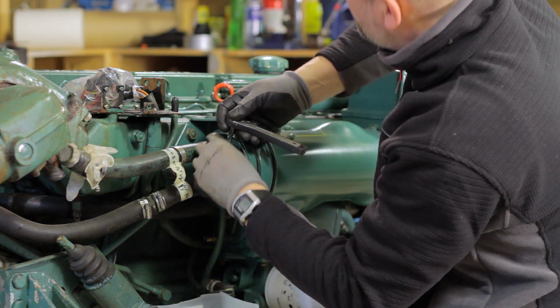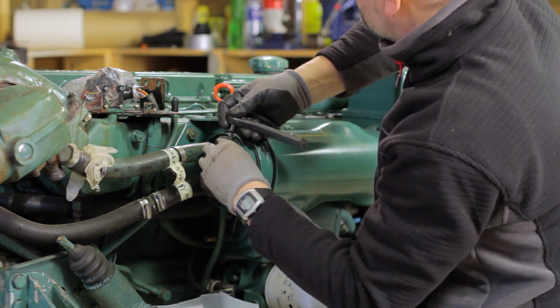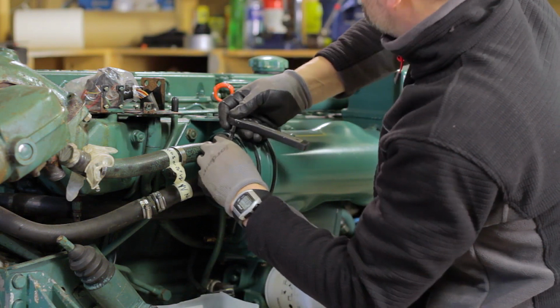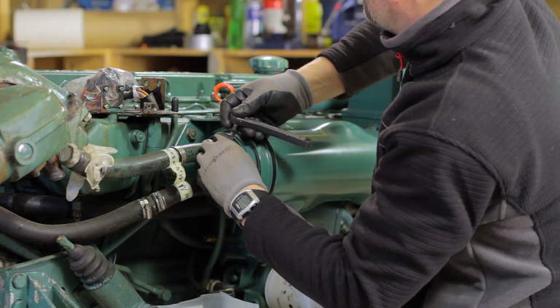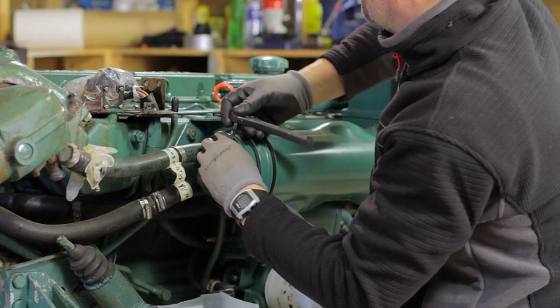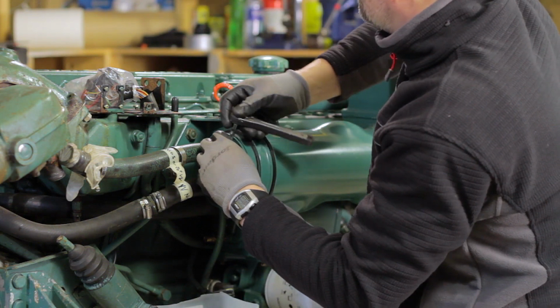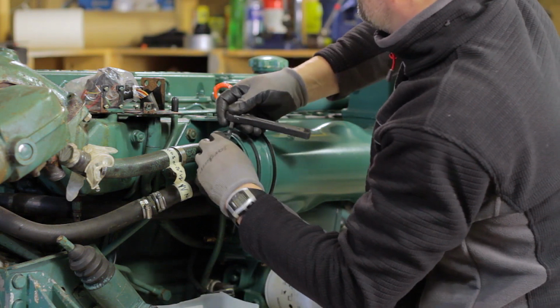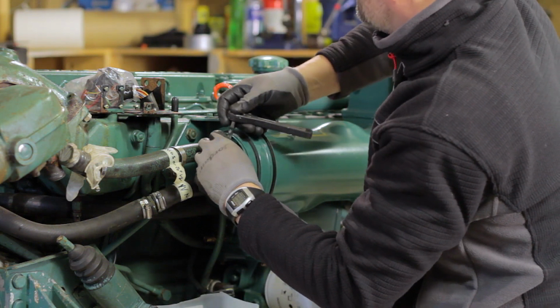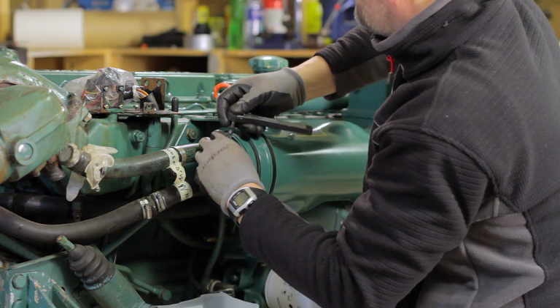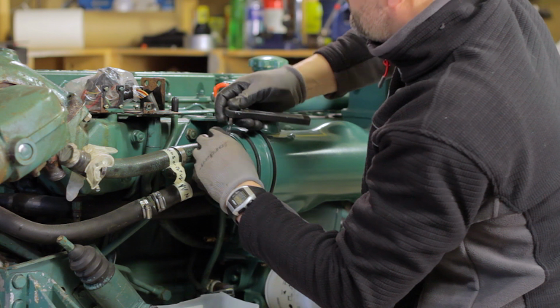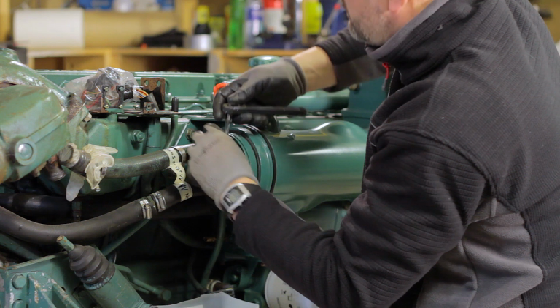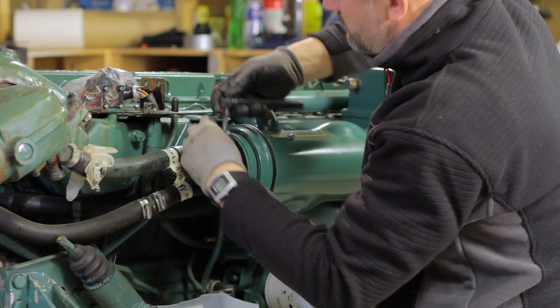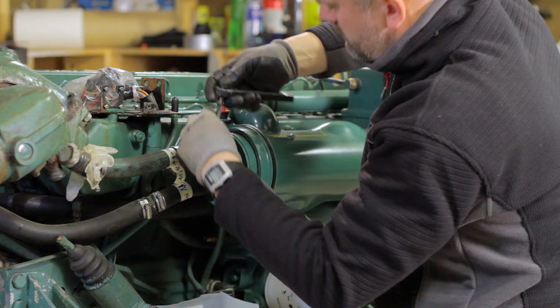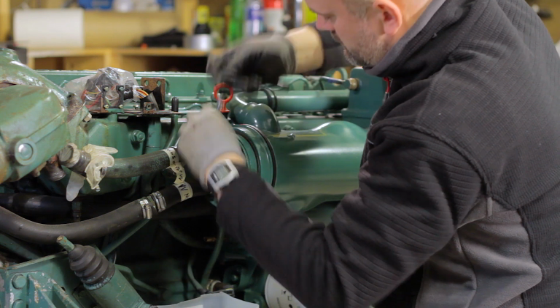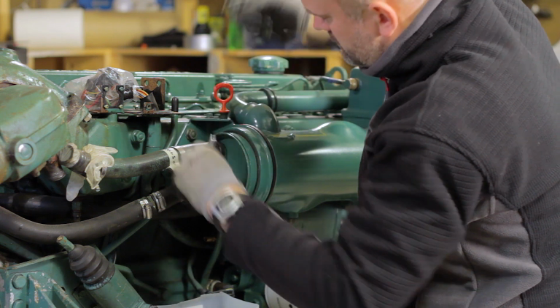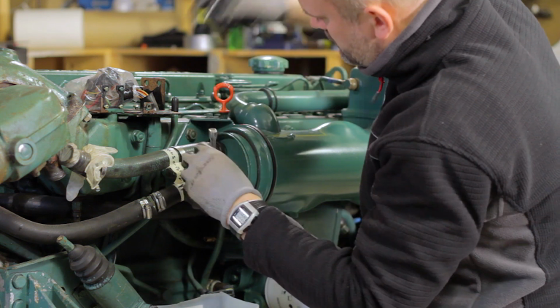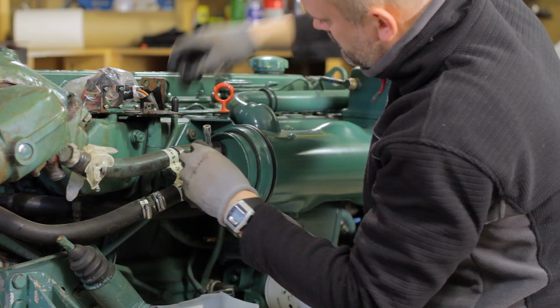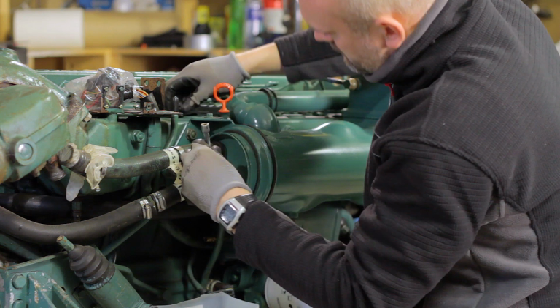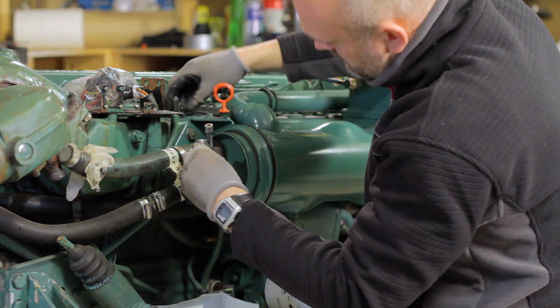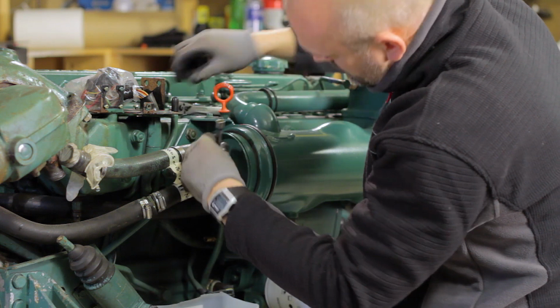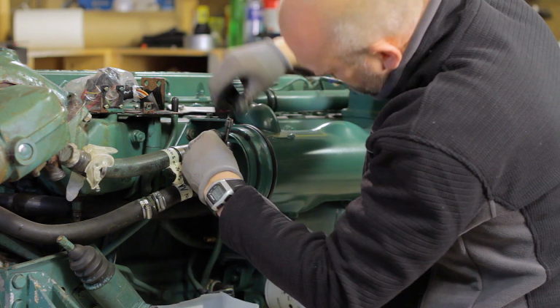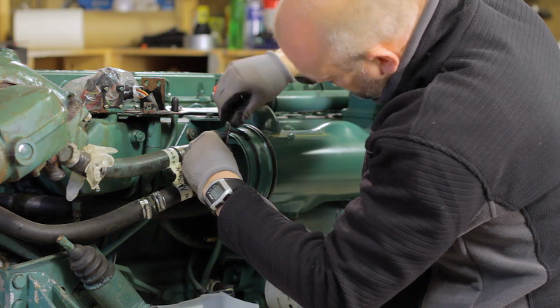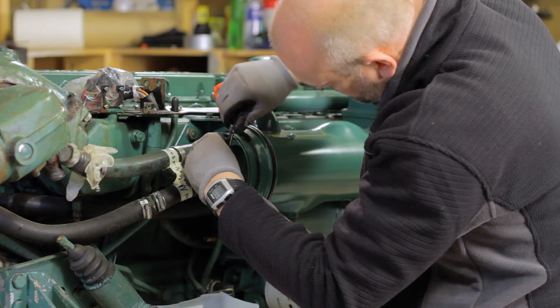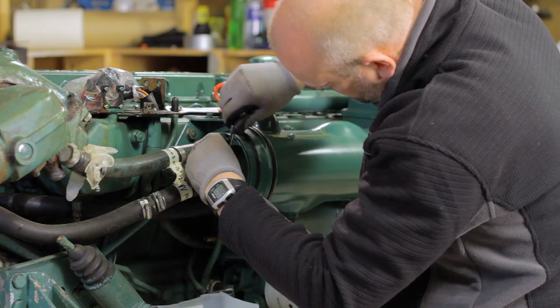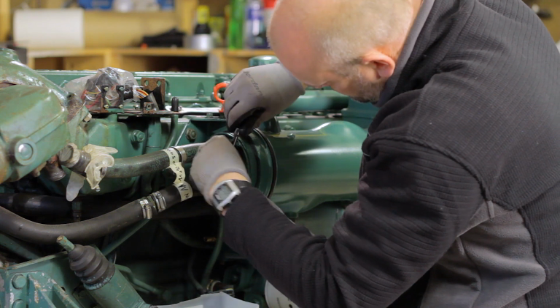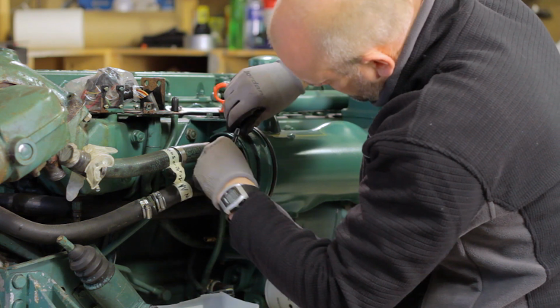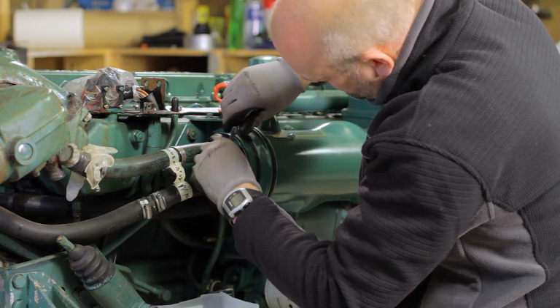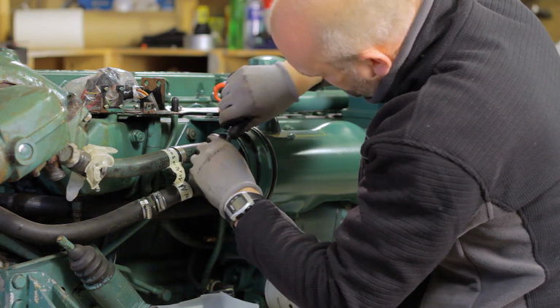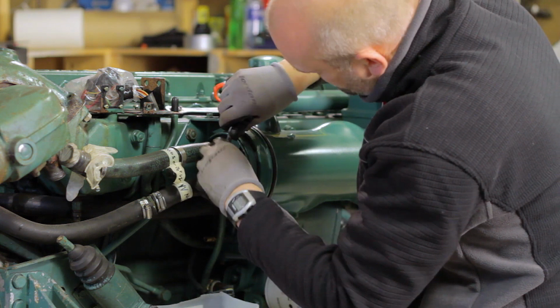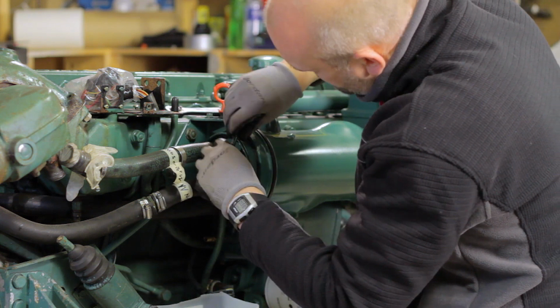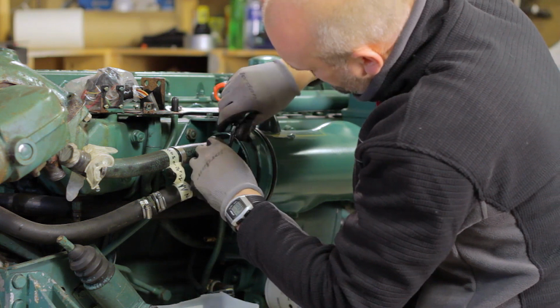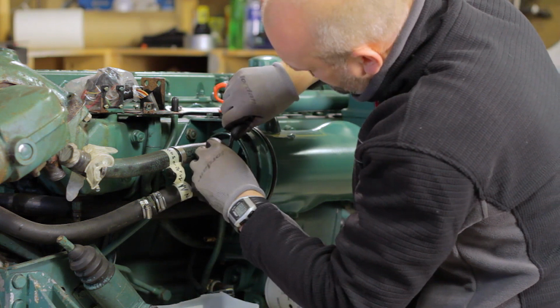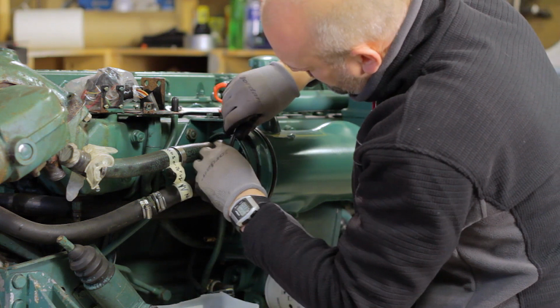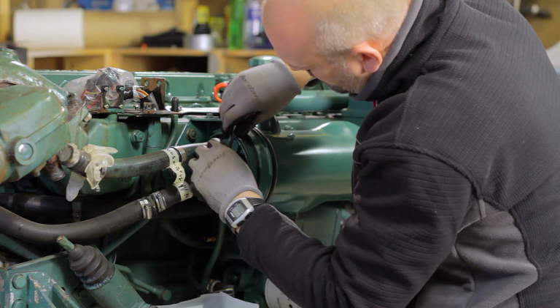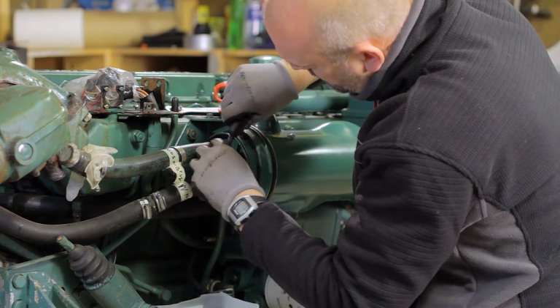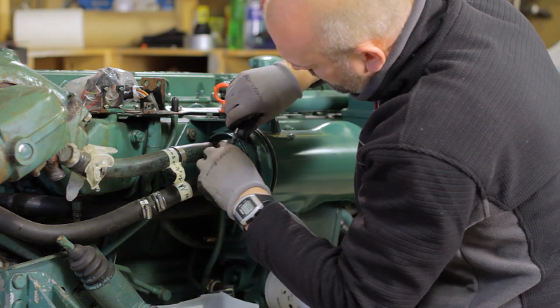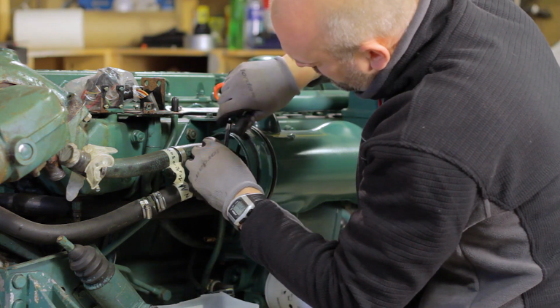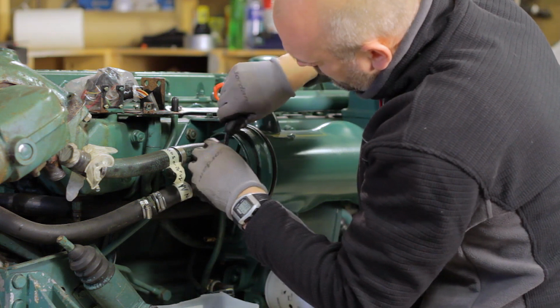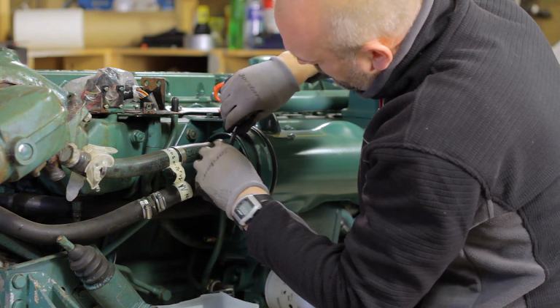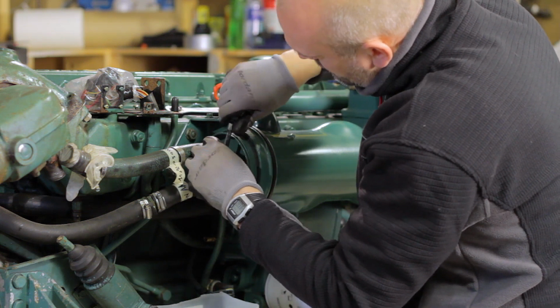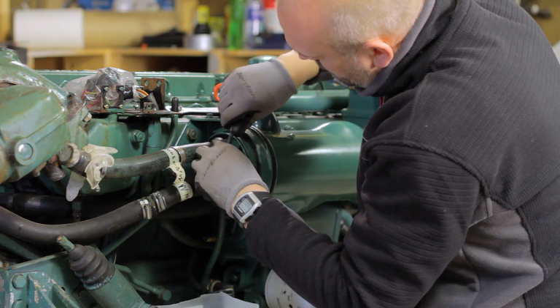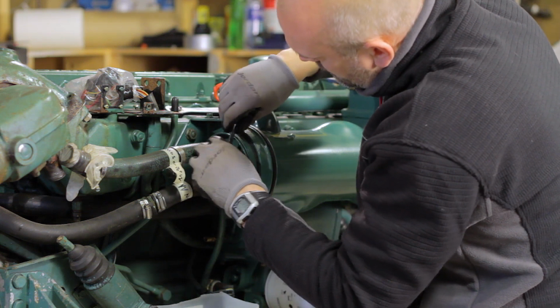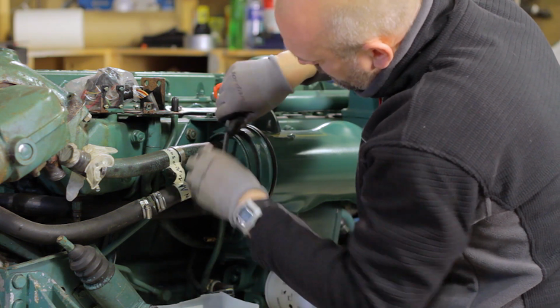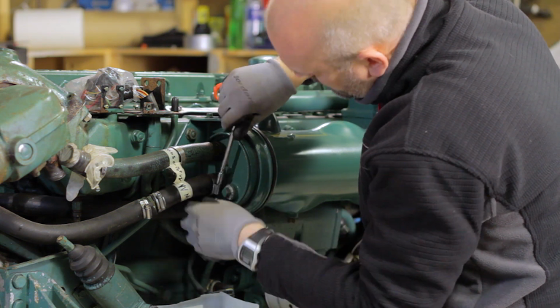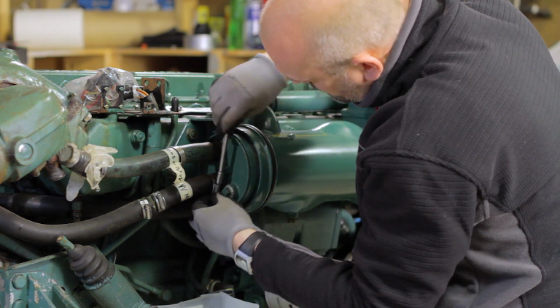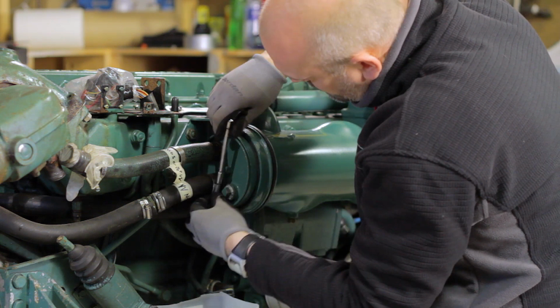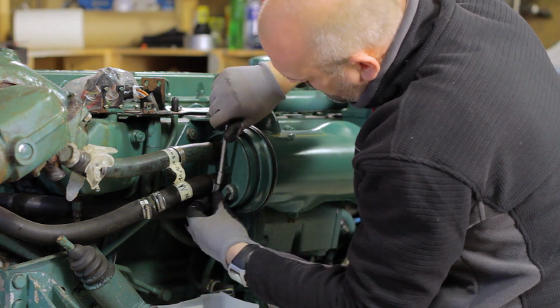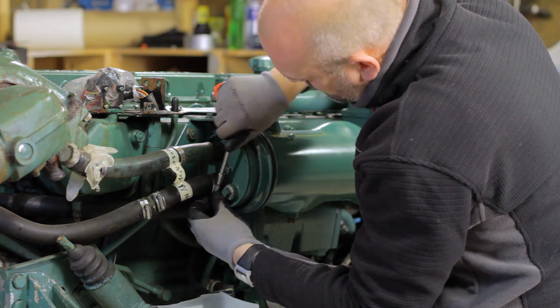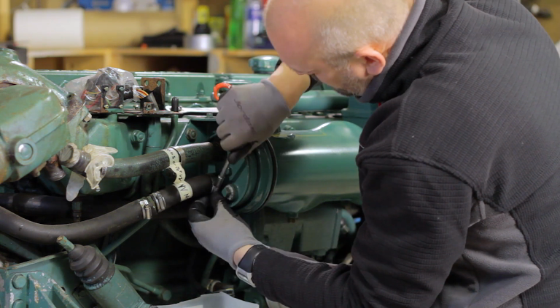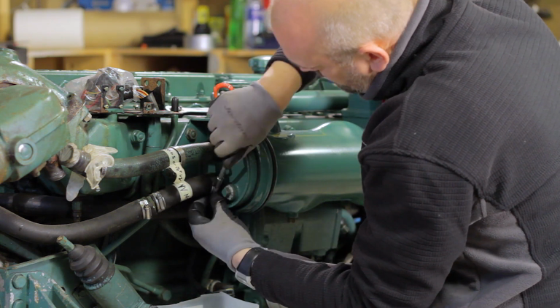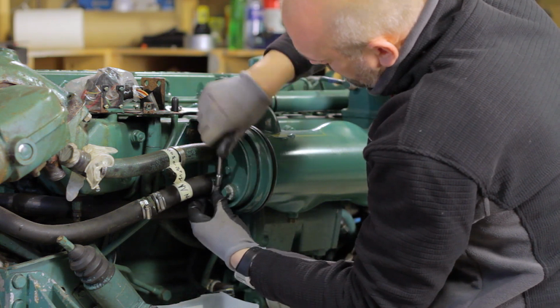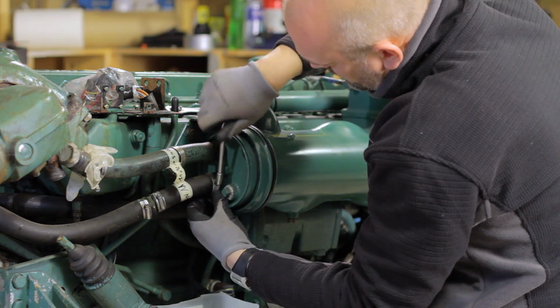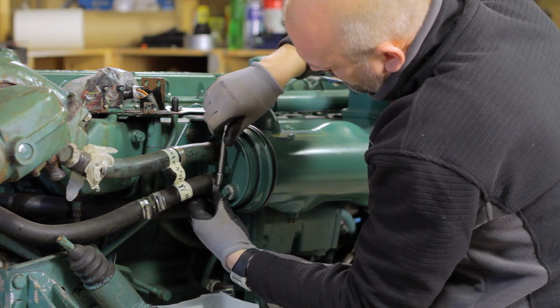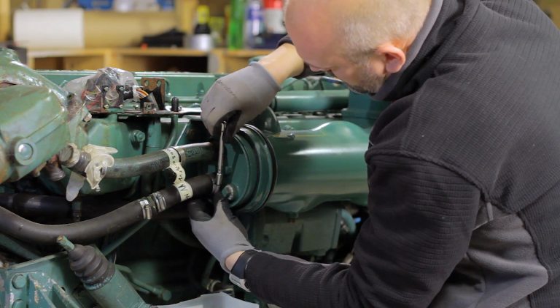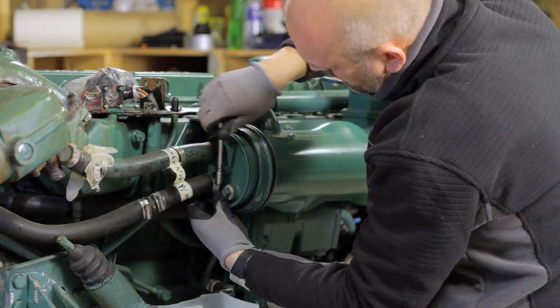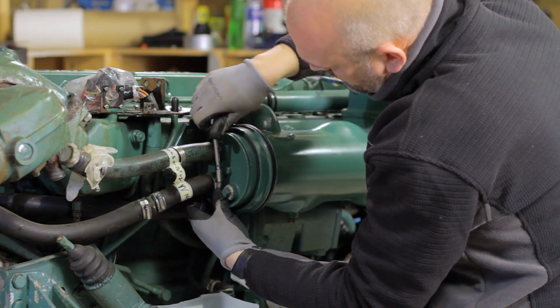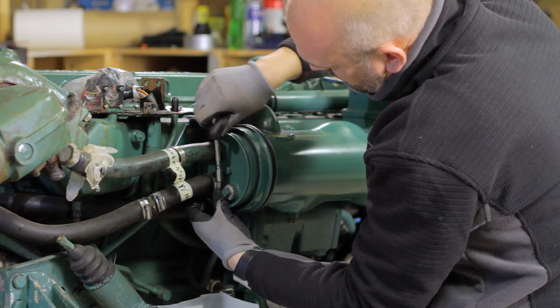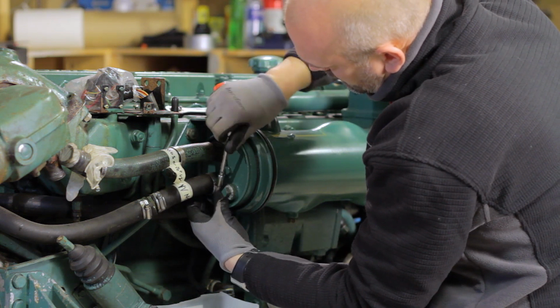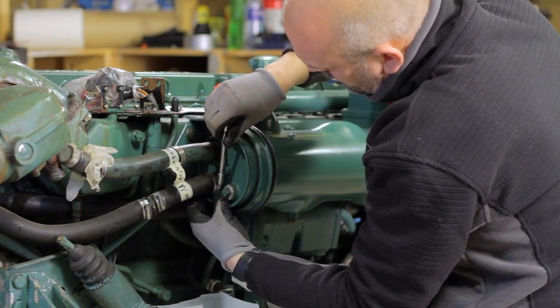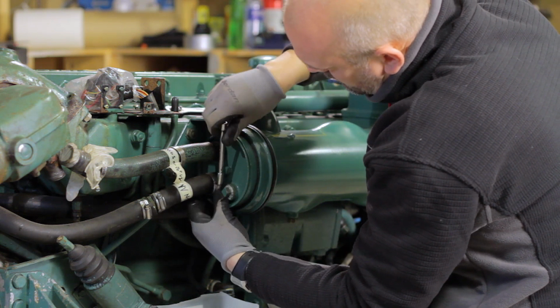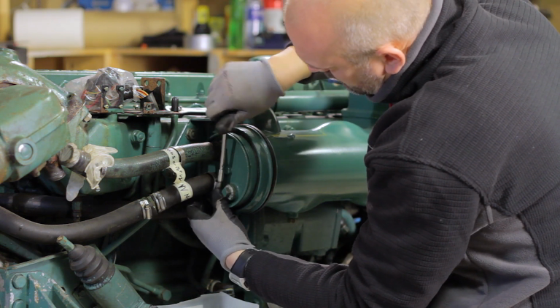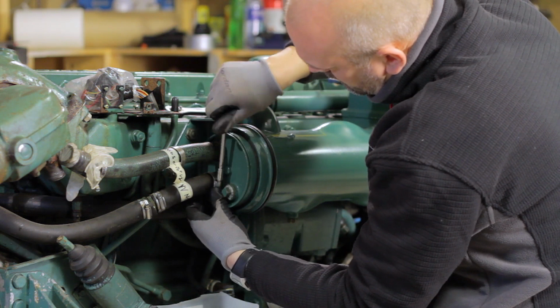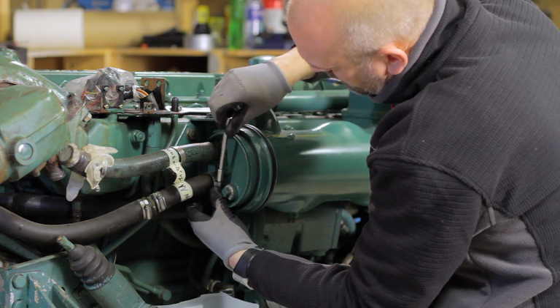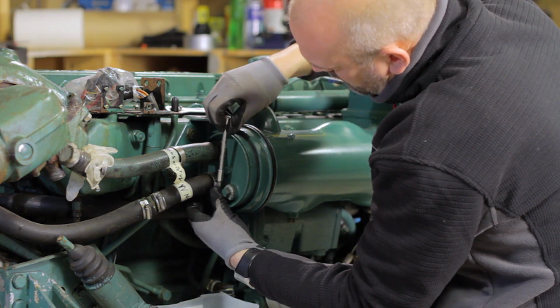Now I disconnect the seawater hoses. You should expect about 3 liters of water draining out when you take off the hoses.